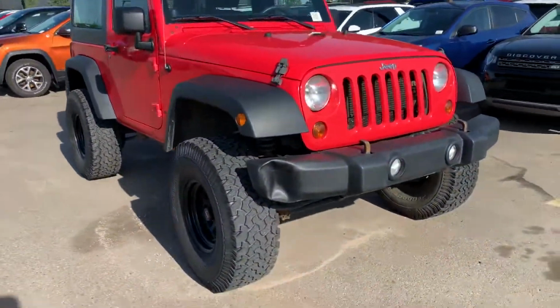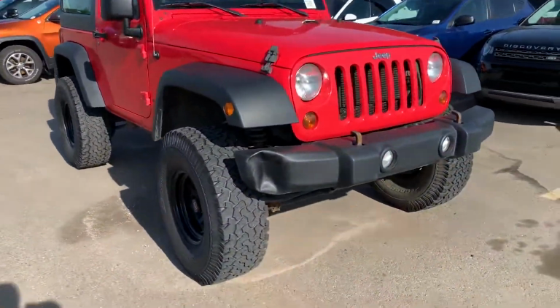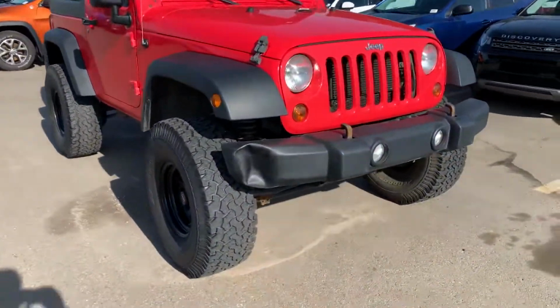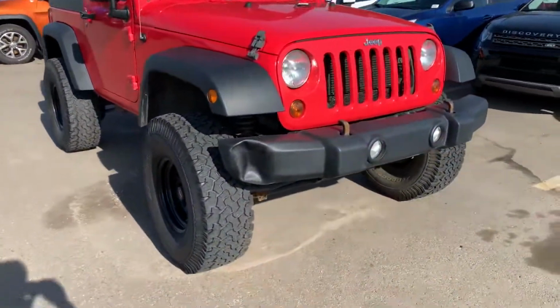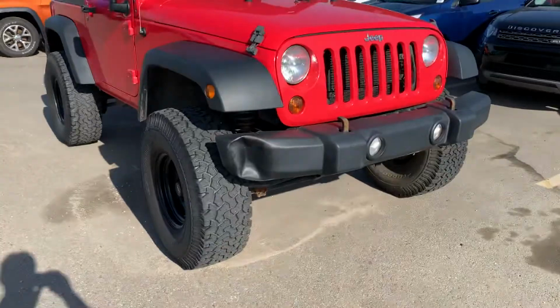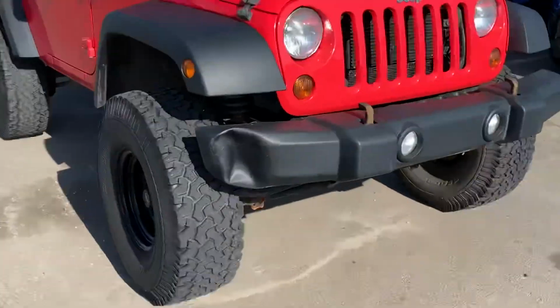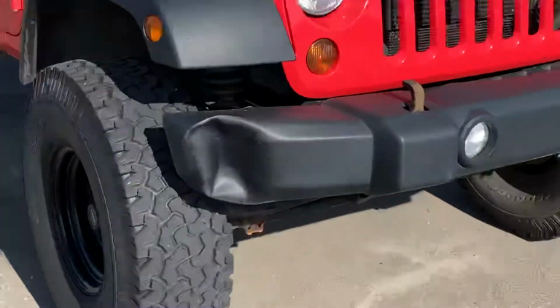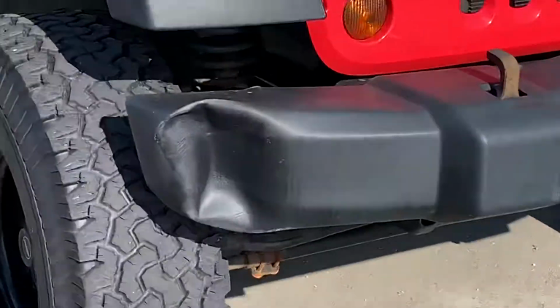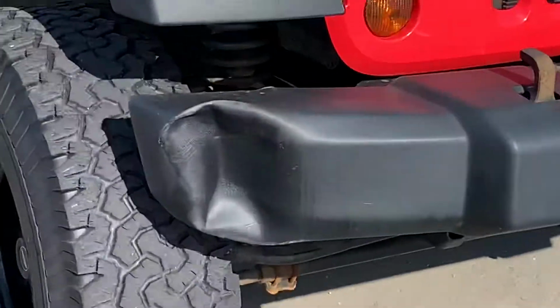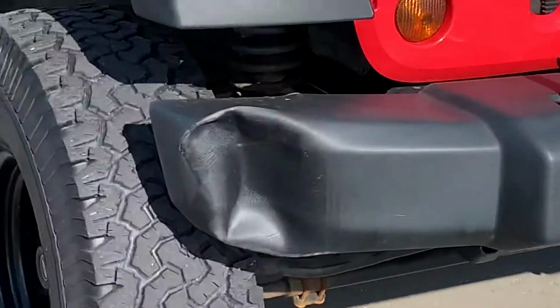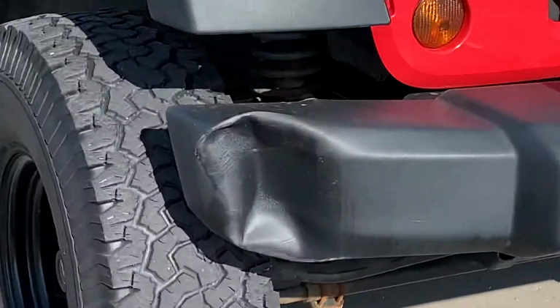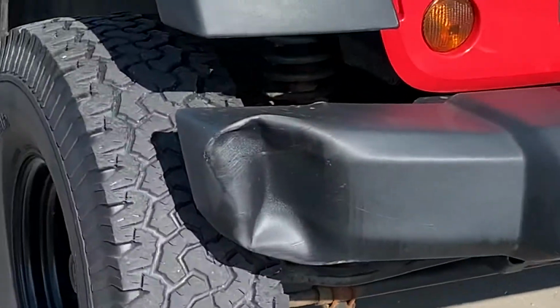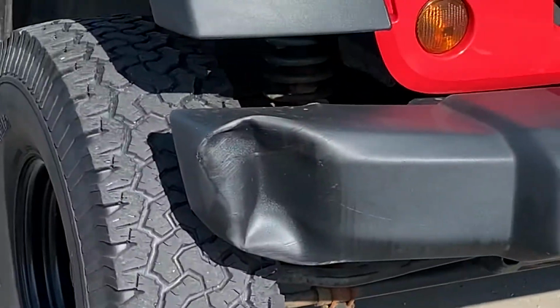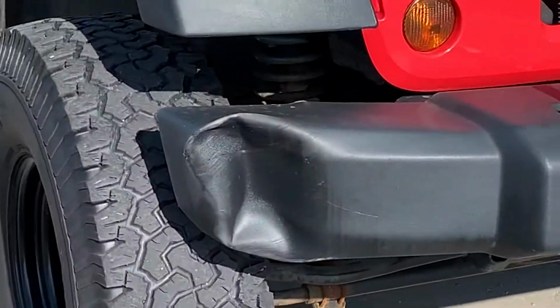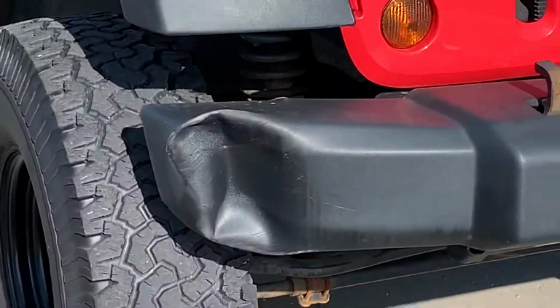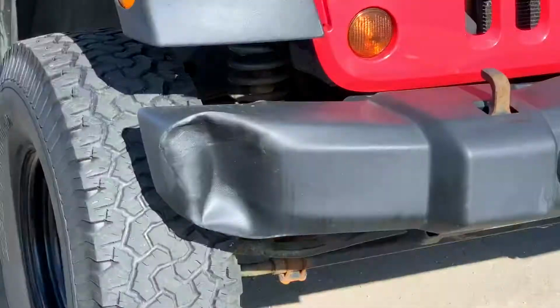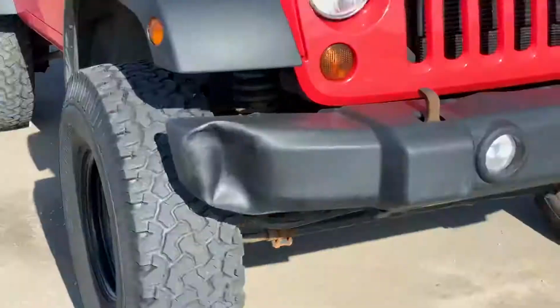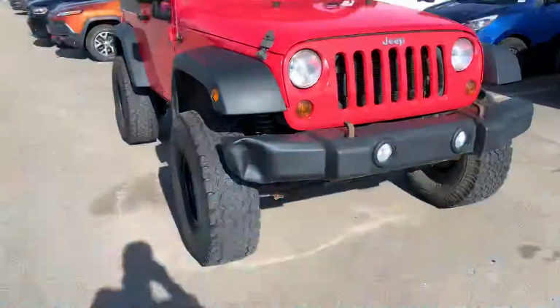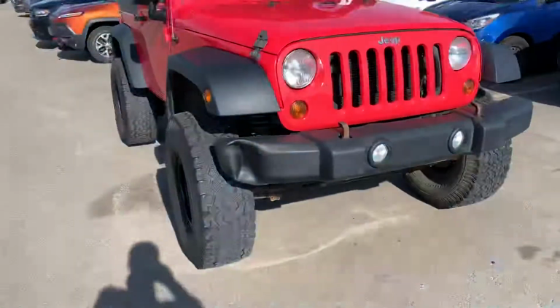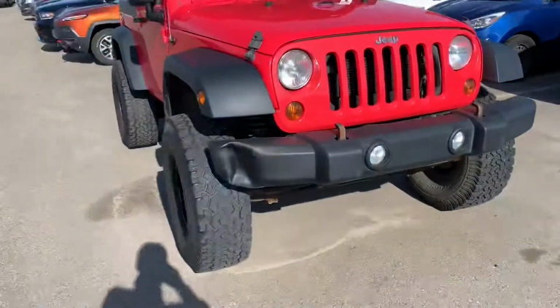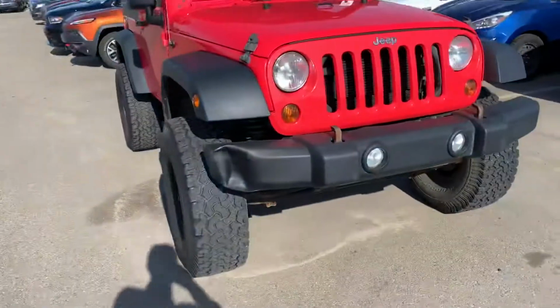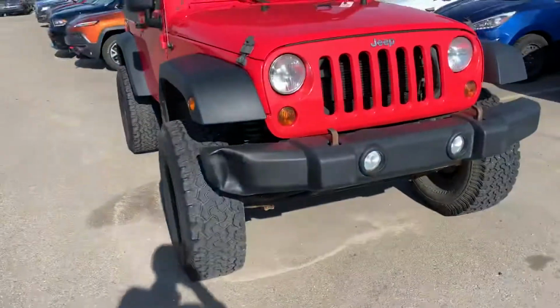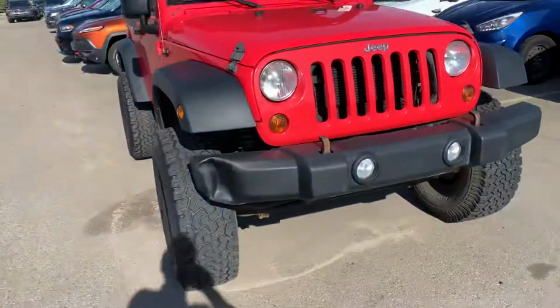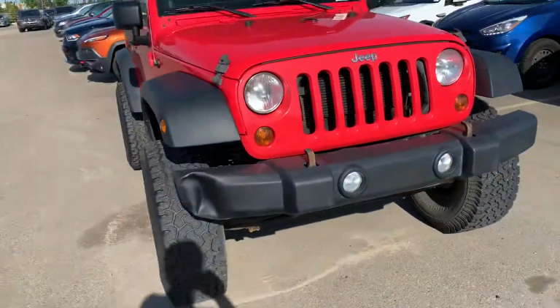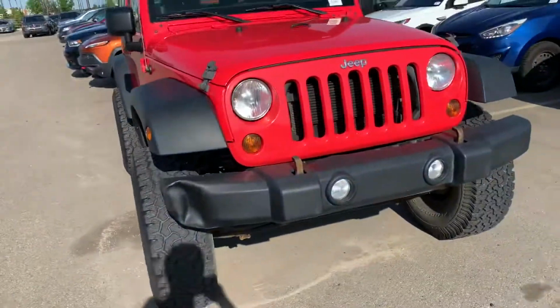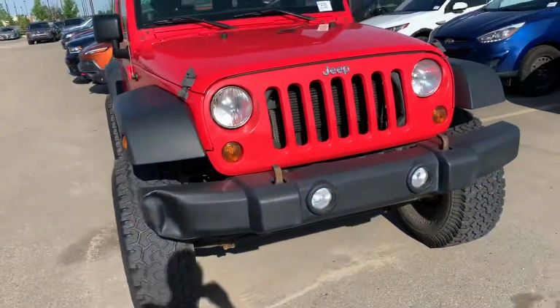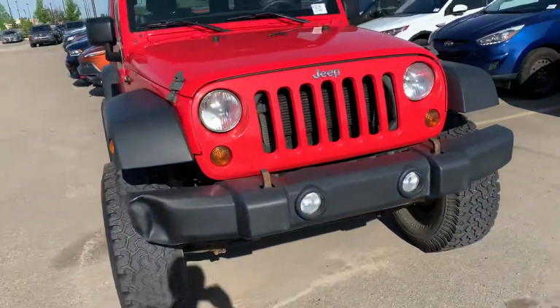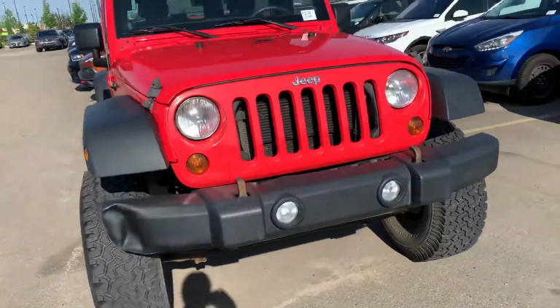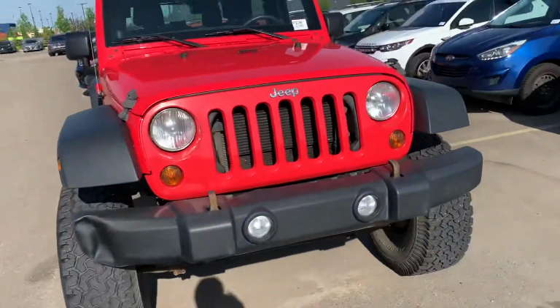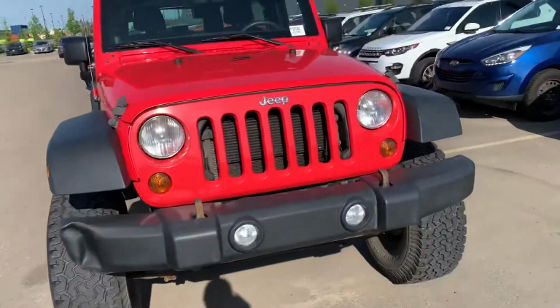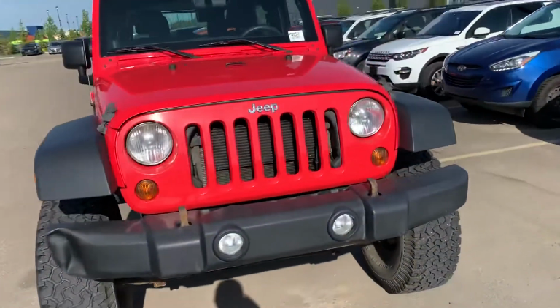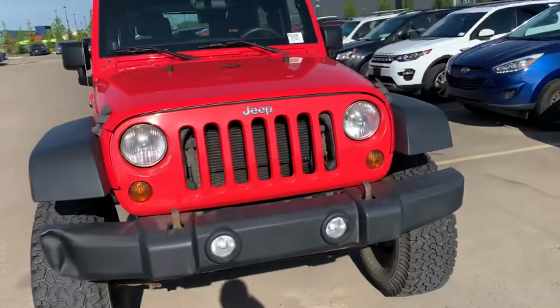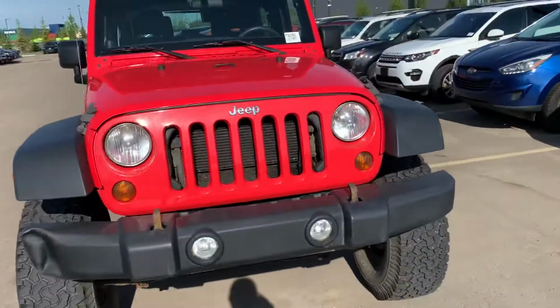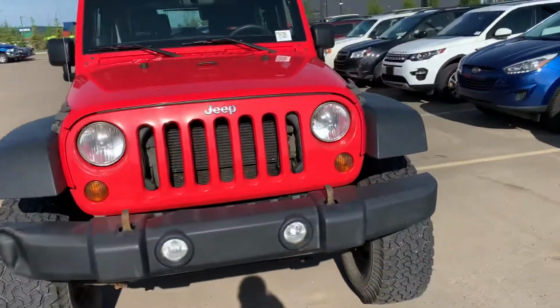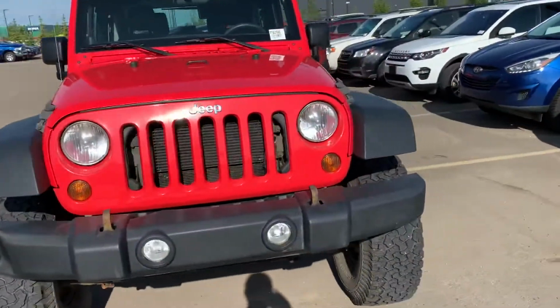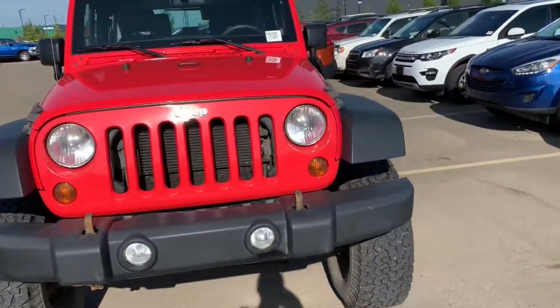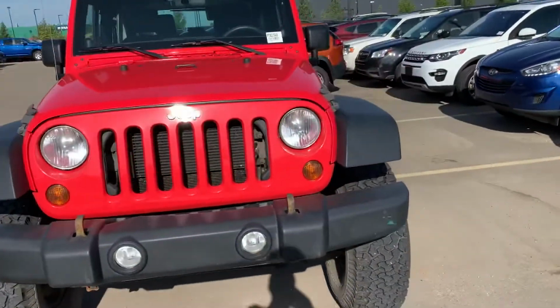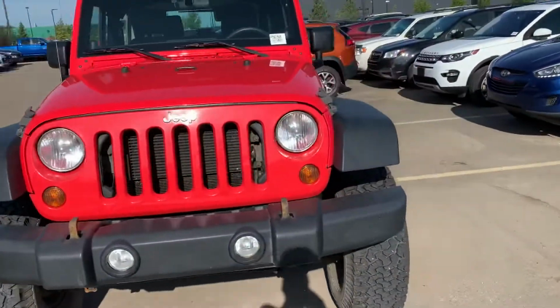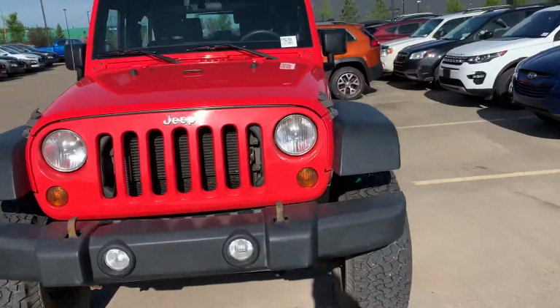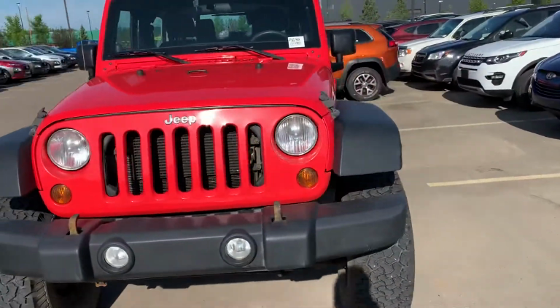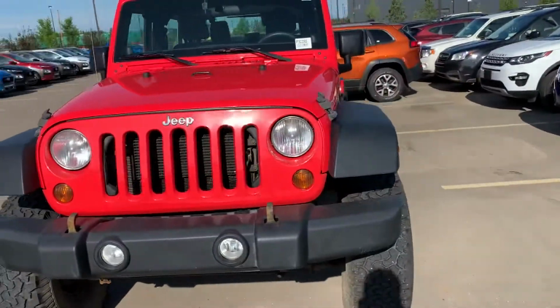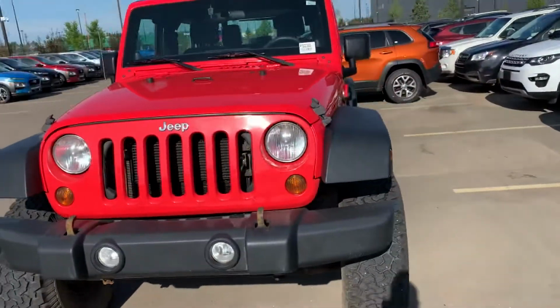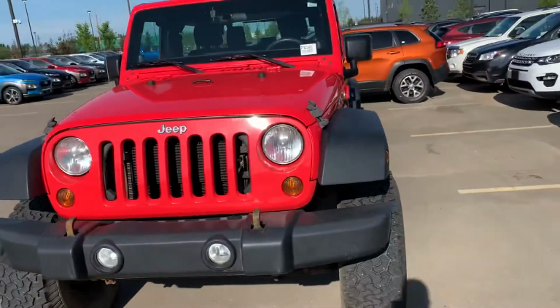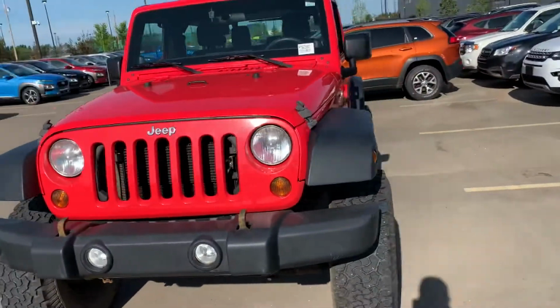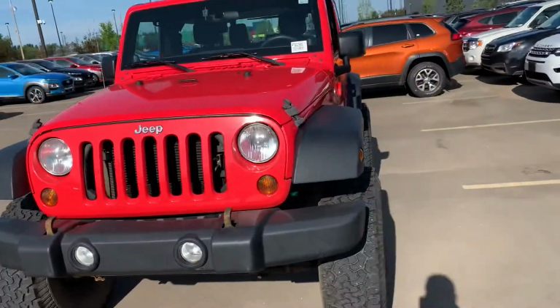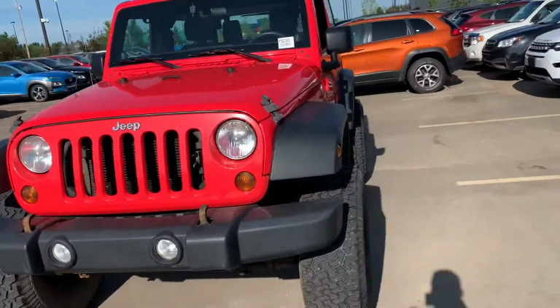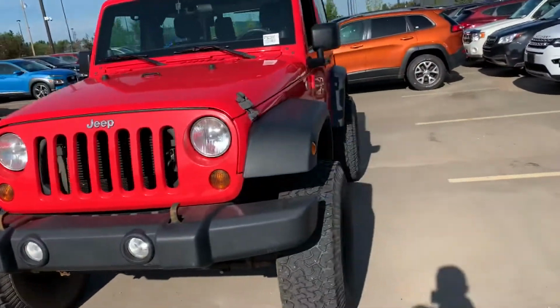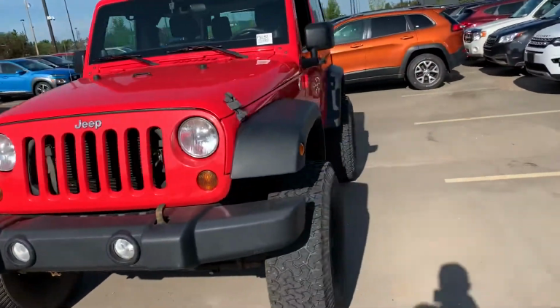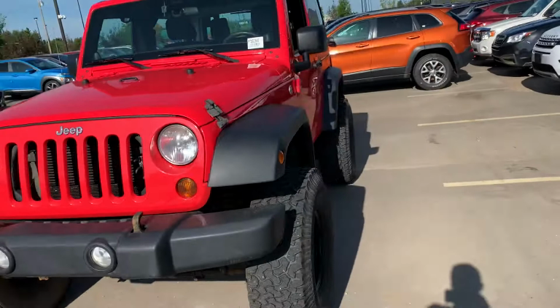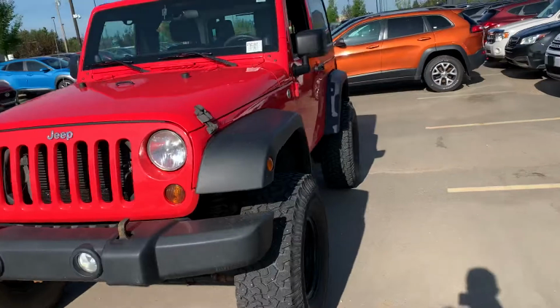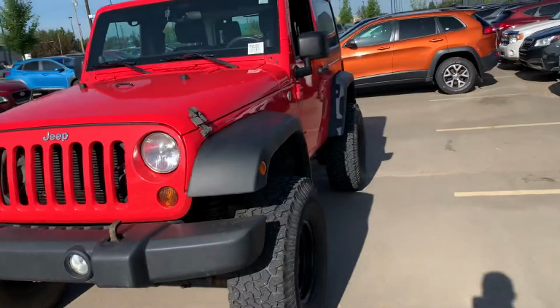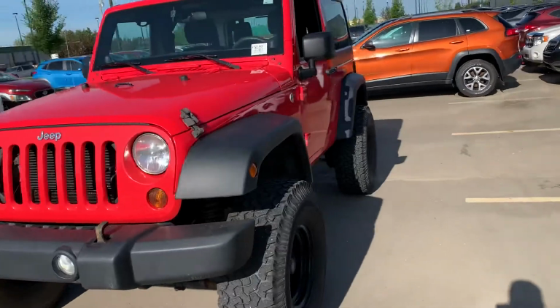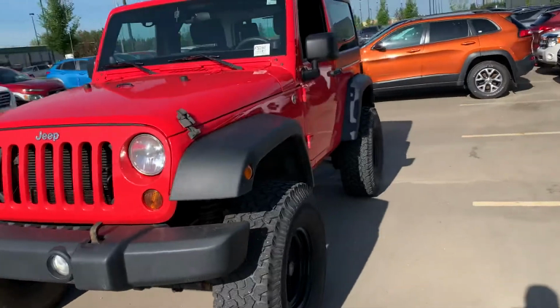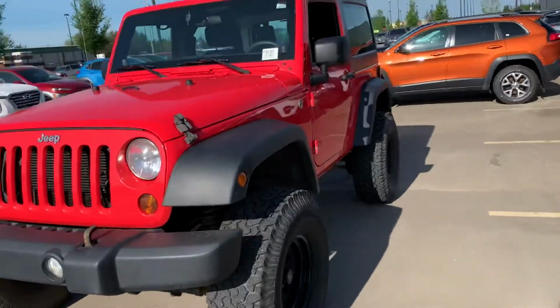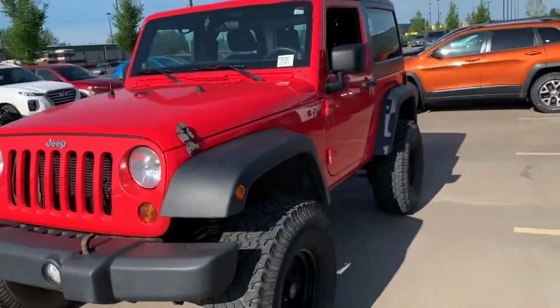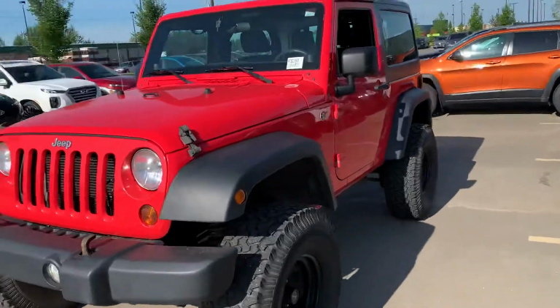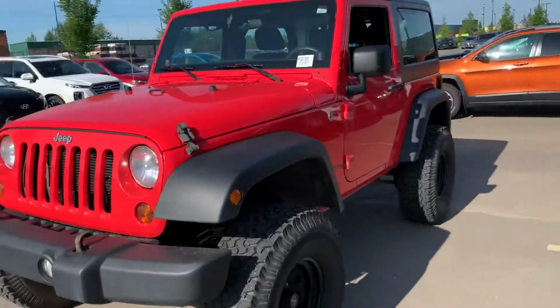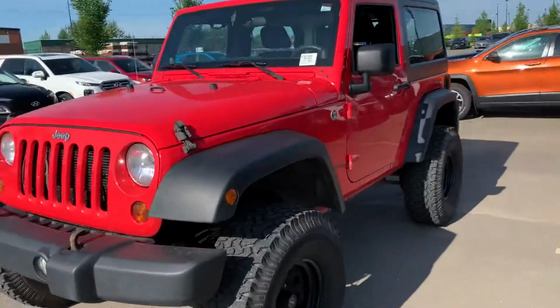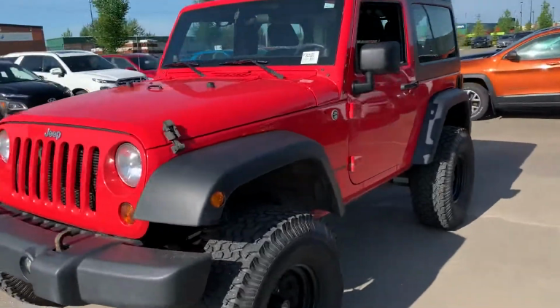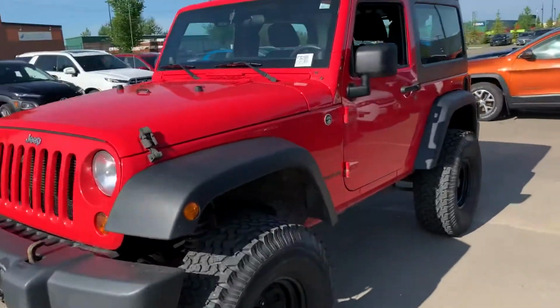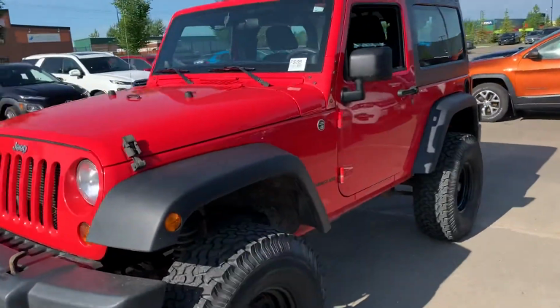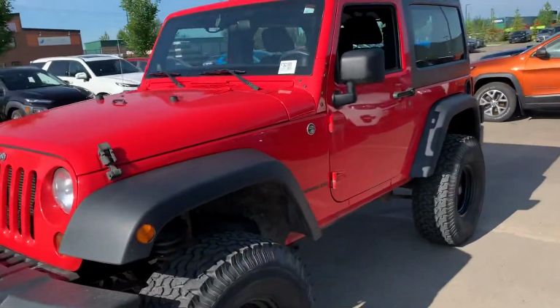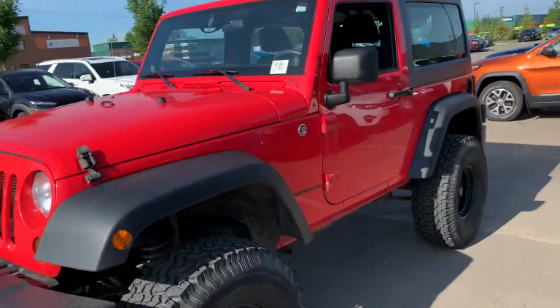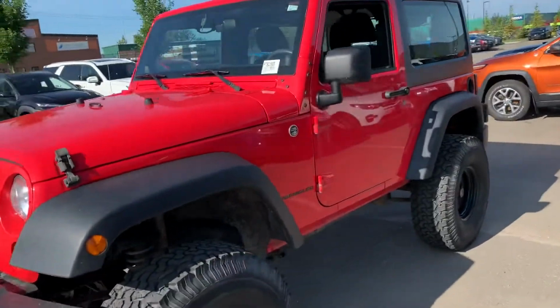There's a small ding here, but other than that ding, it's in fairly mint condition.